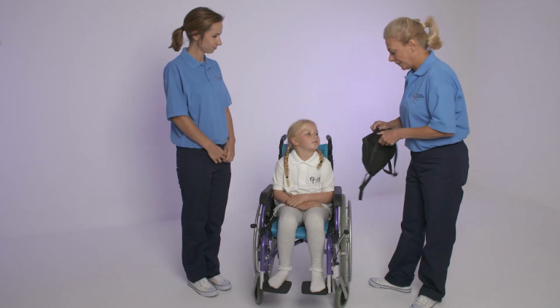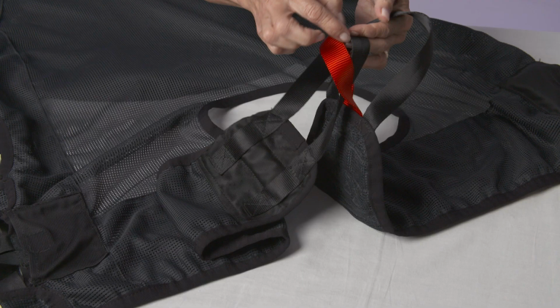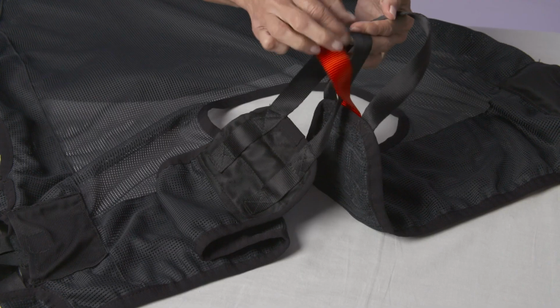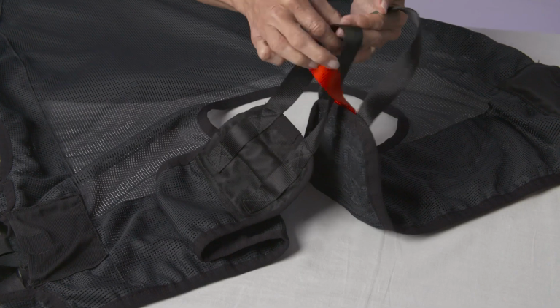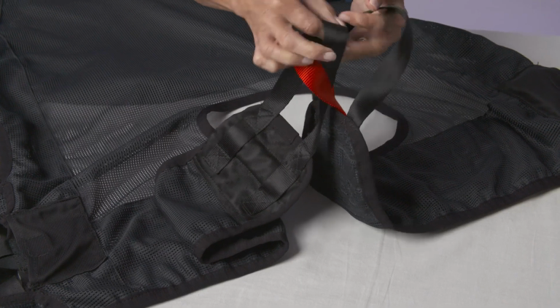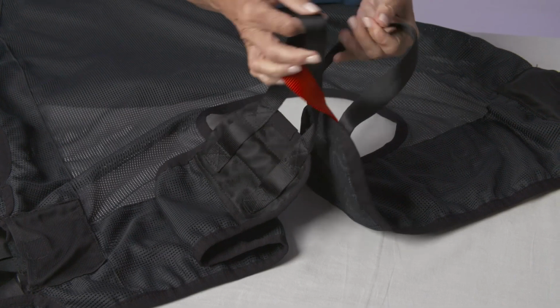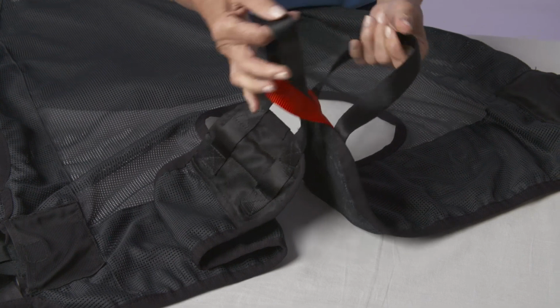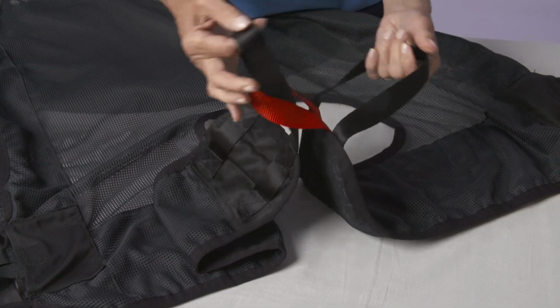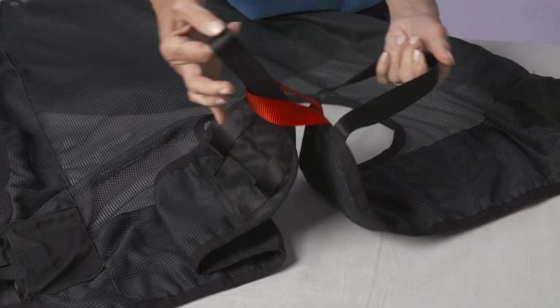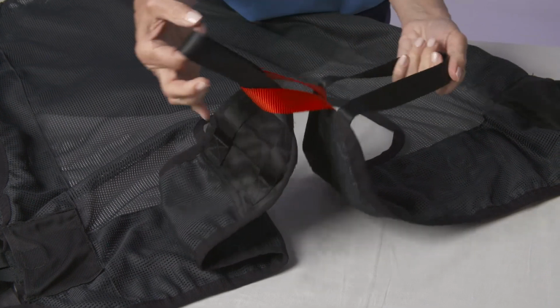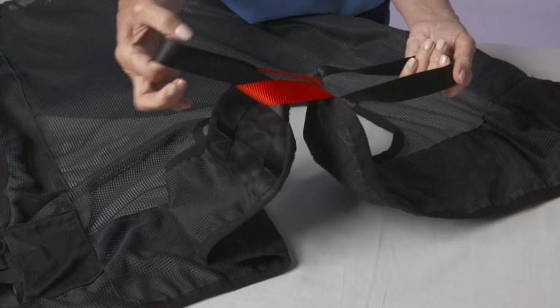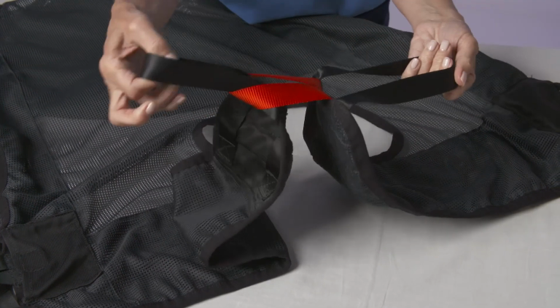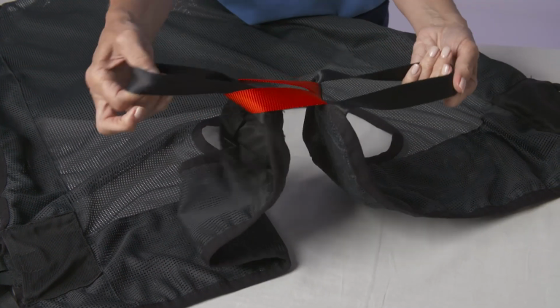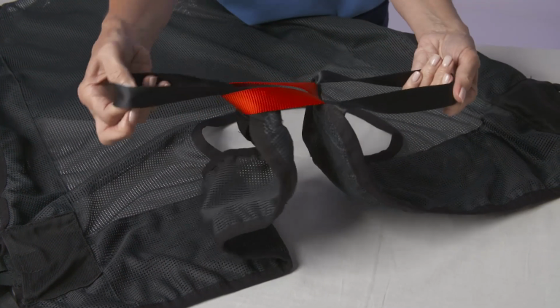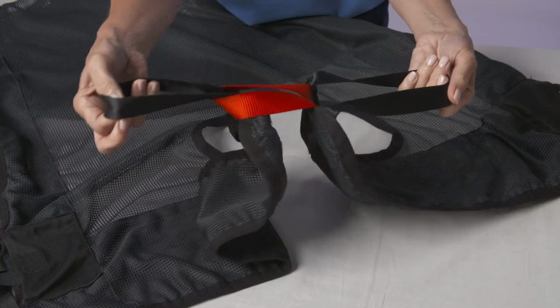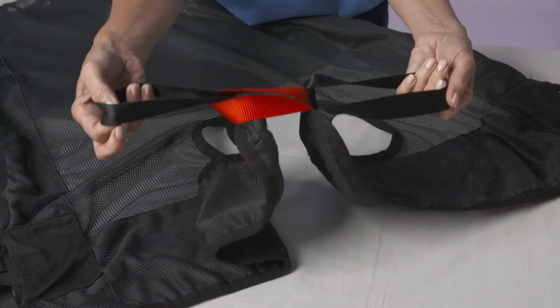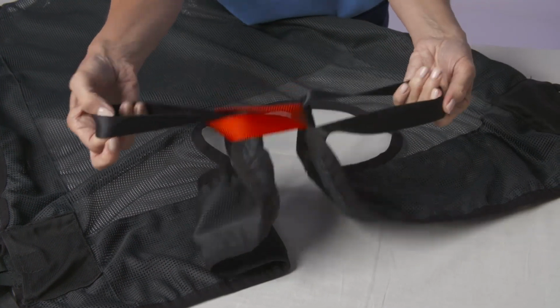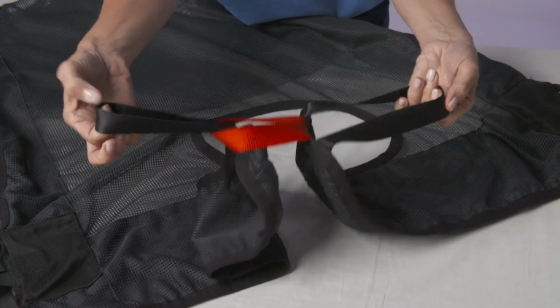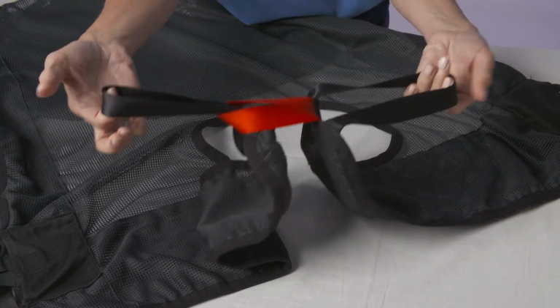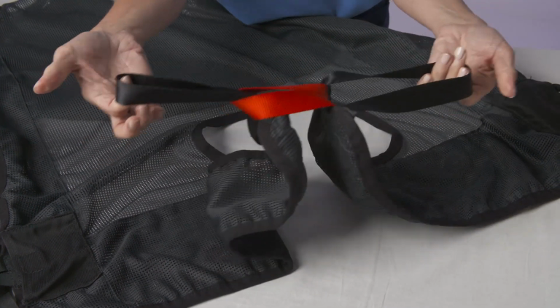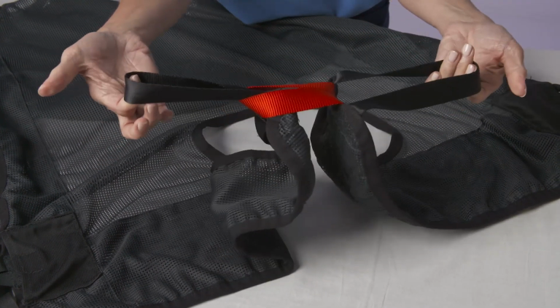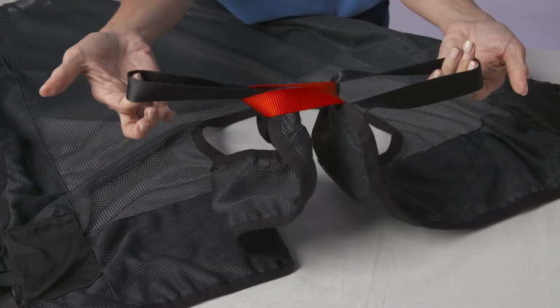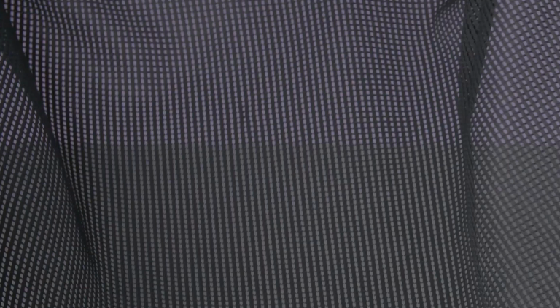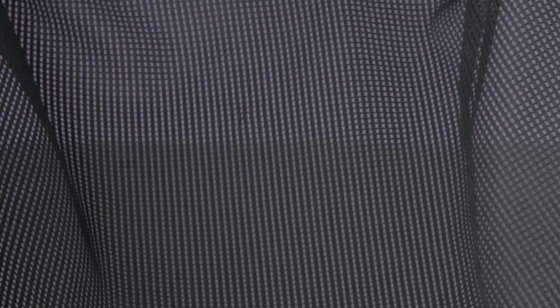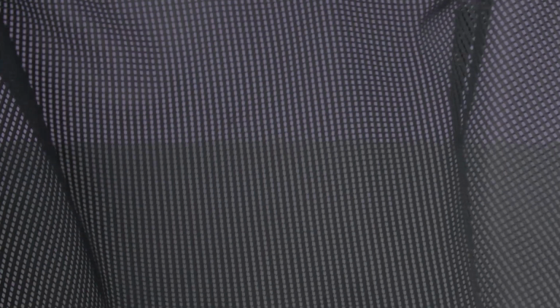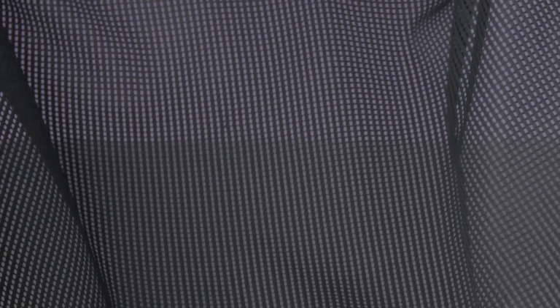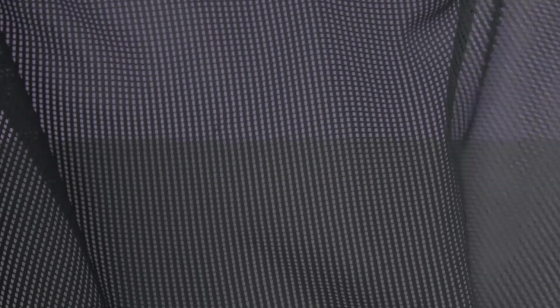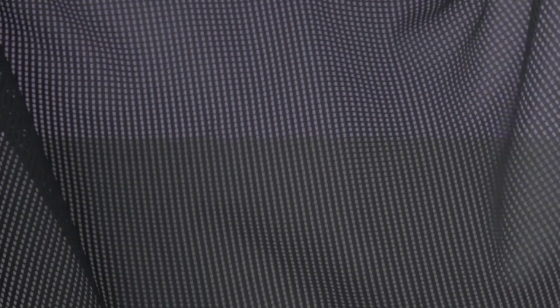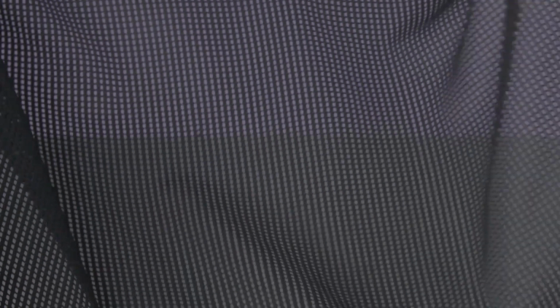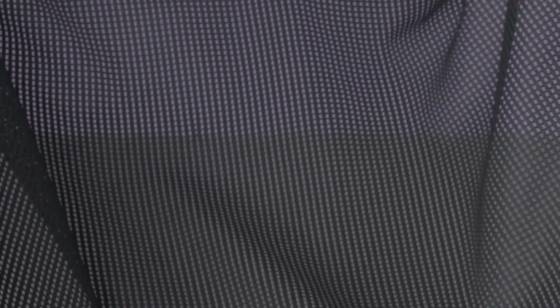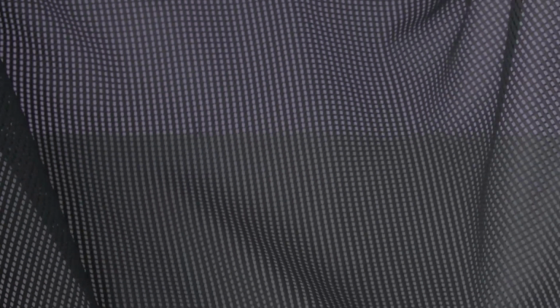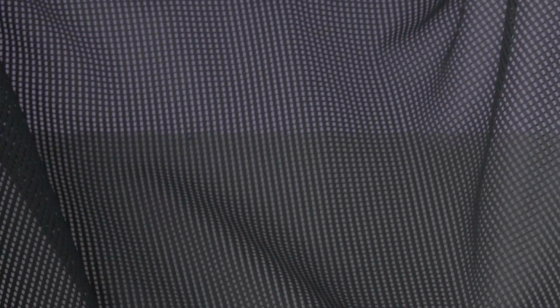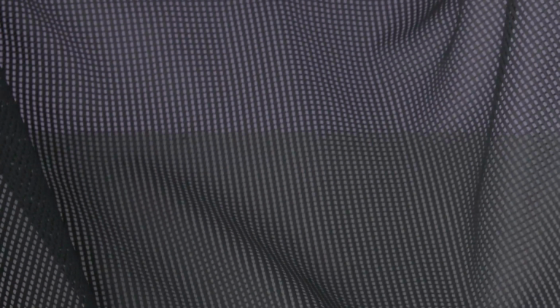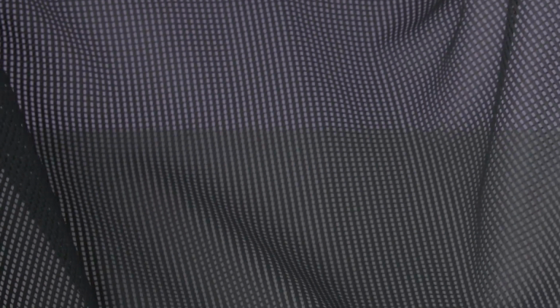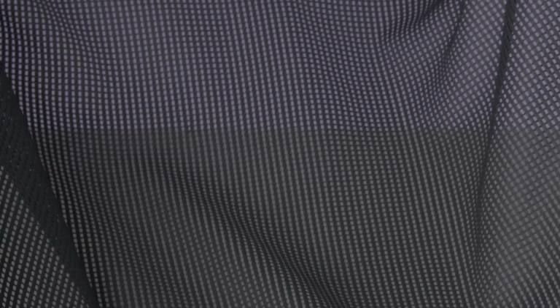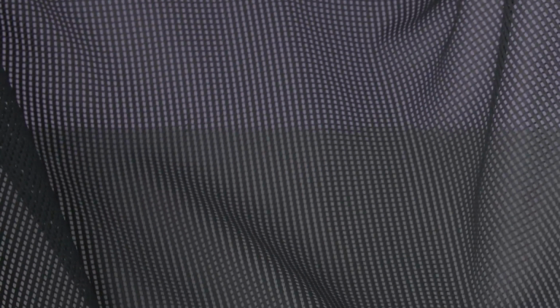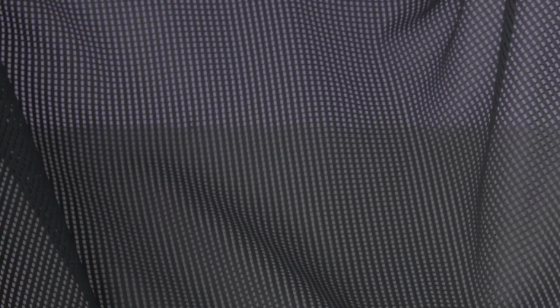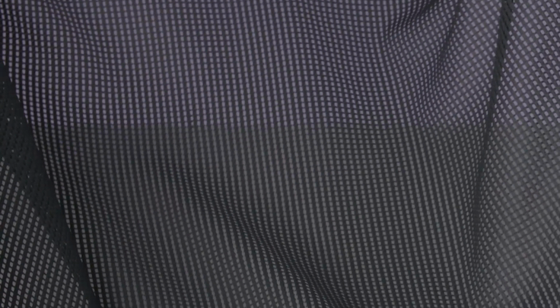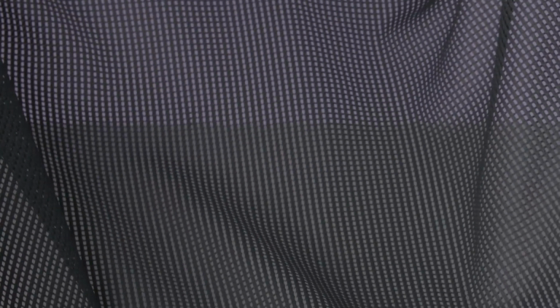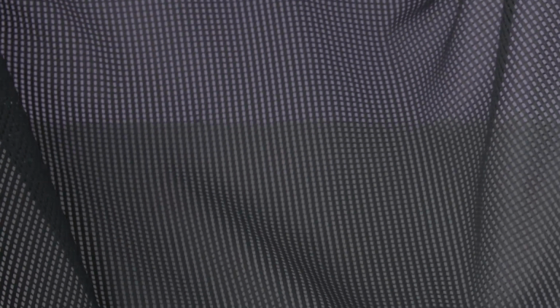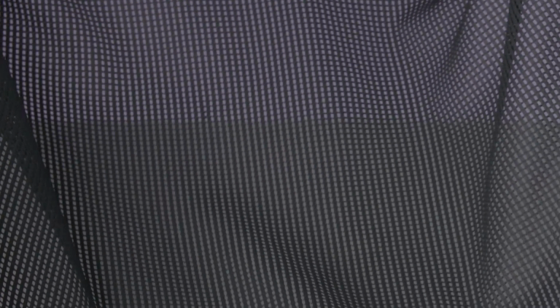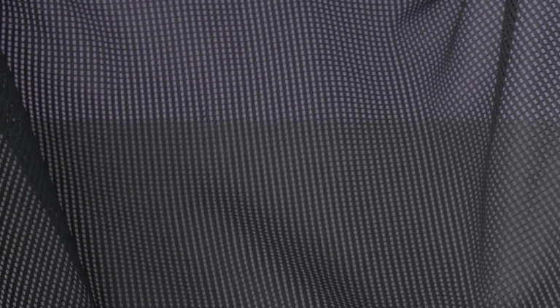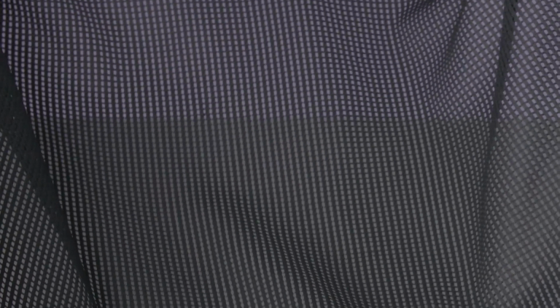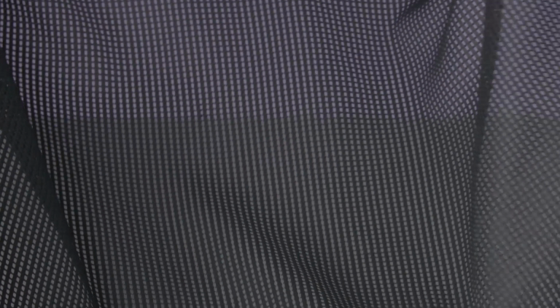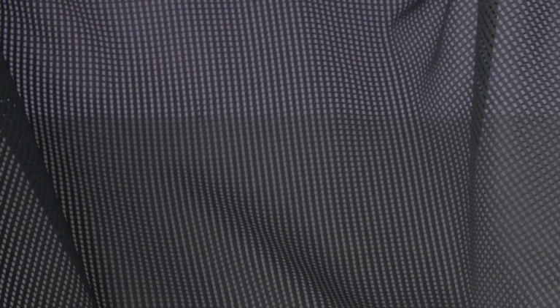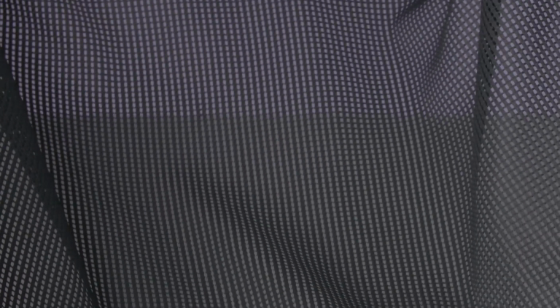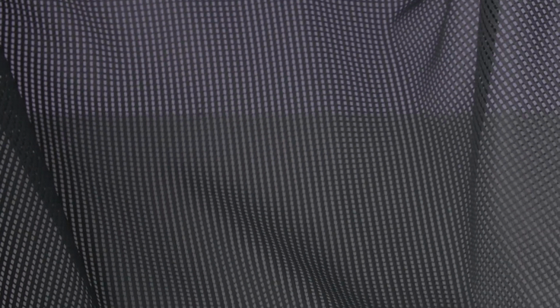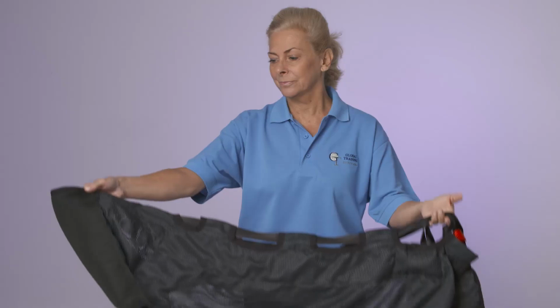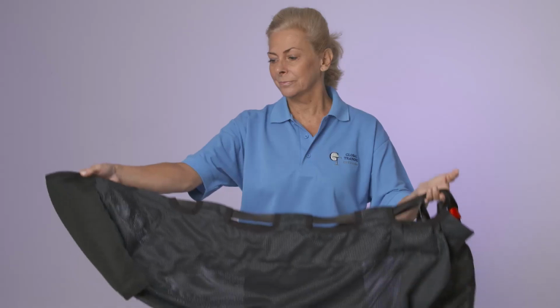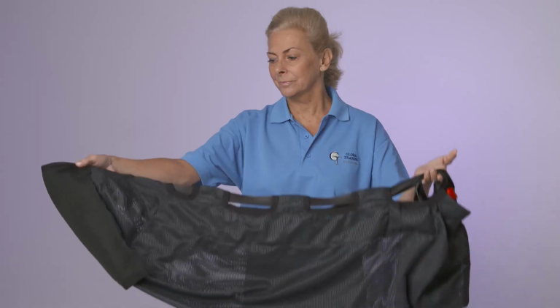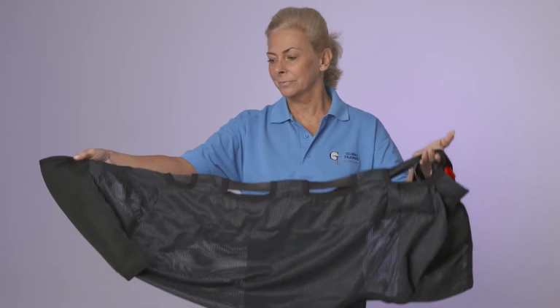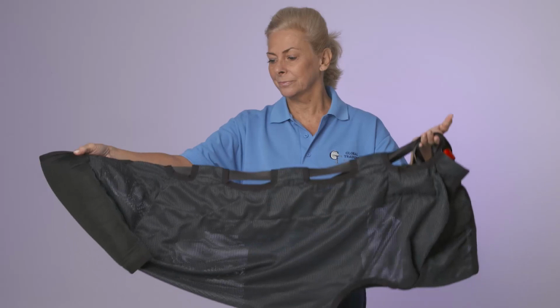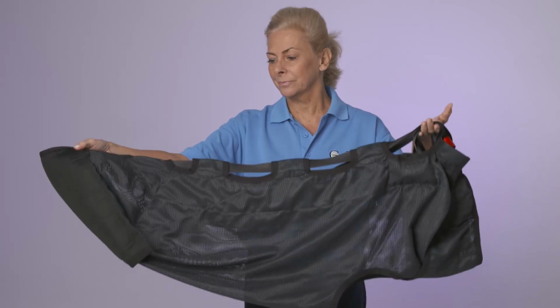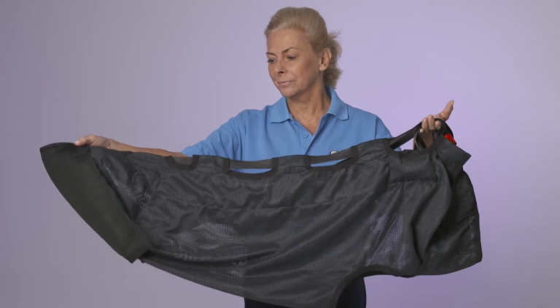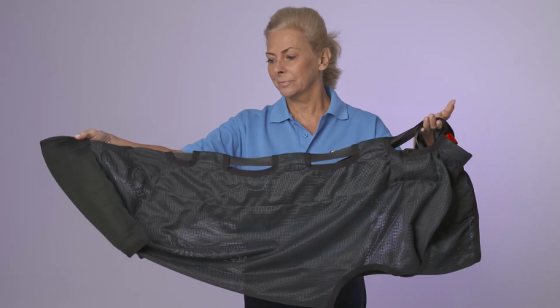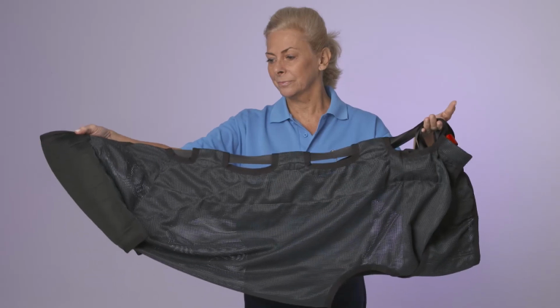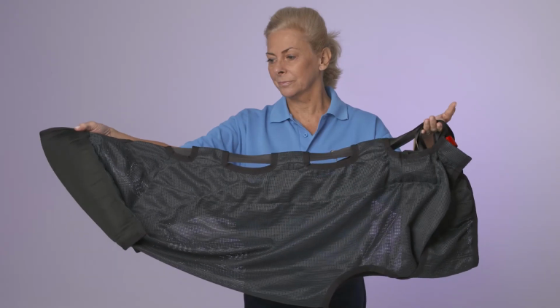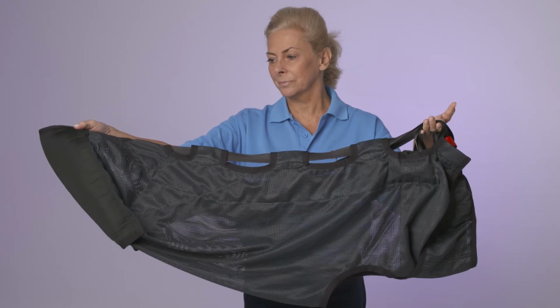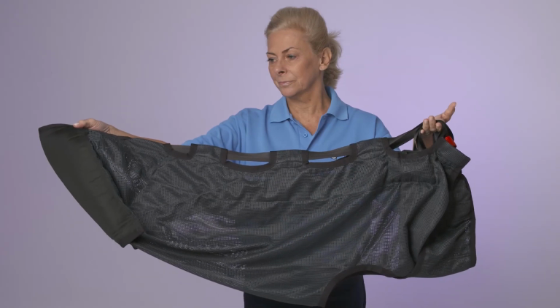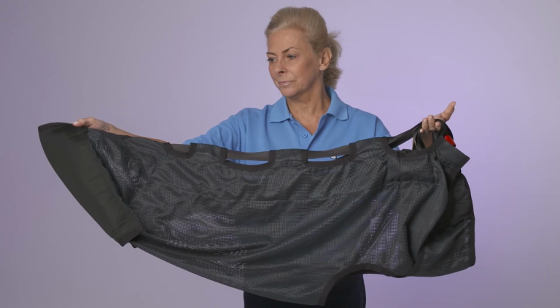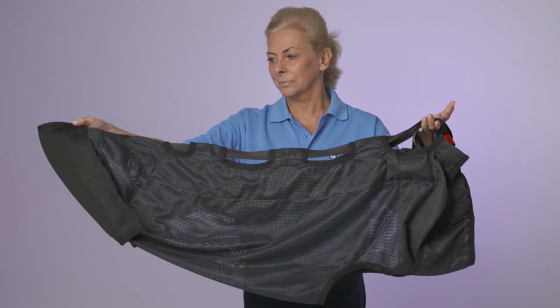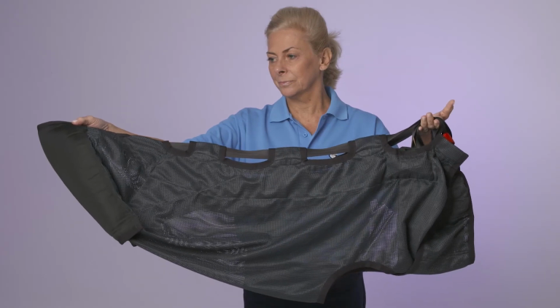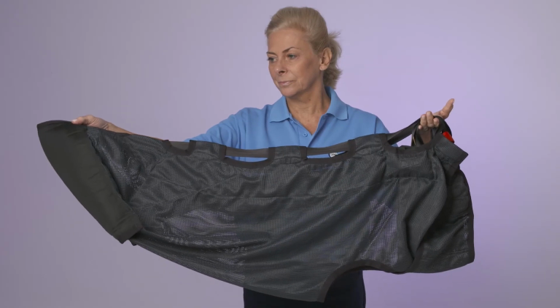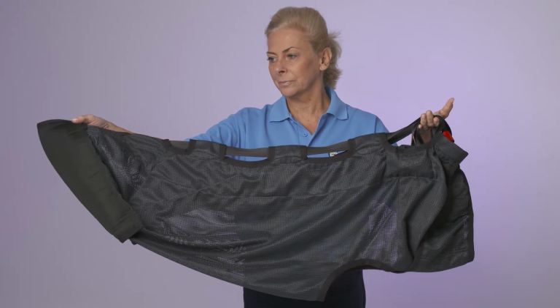A combination of design and fabric choice ensure the sling is secure, durable and extremely light.